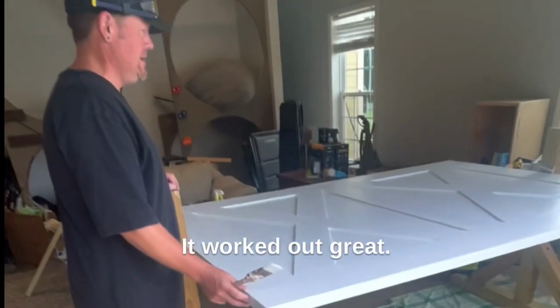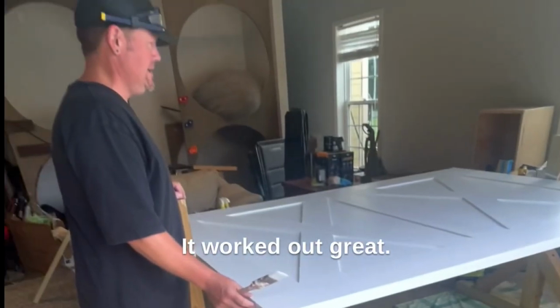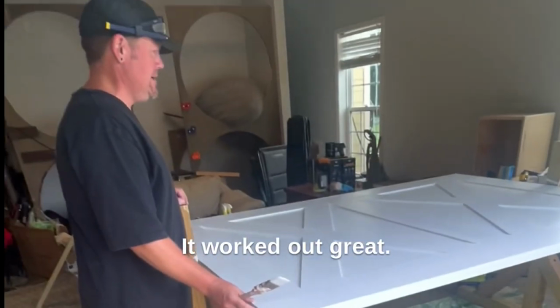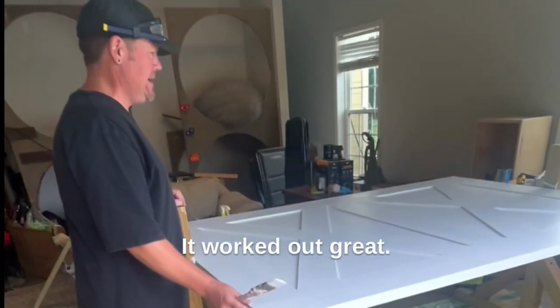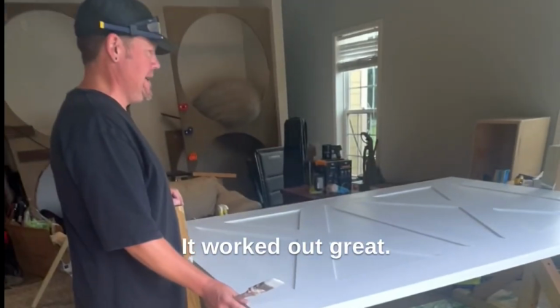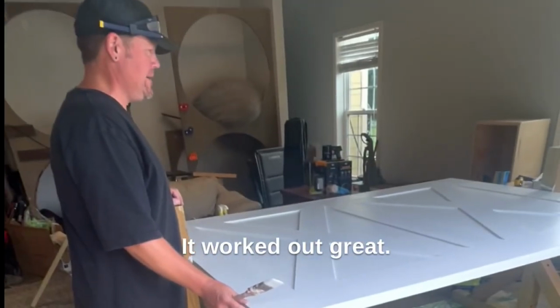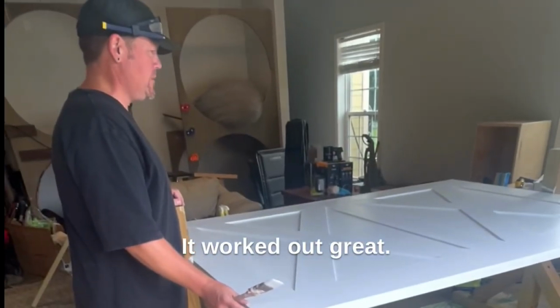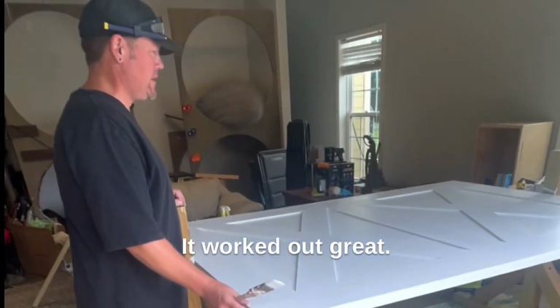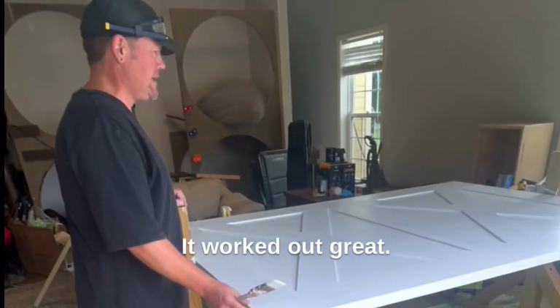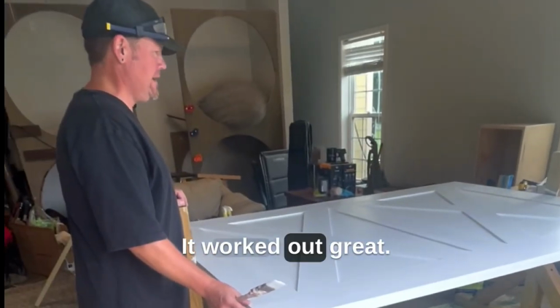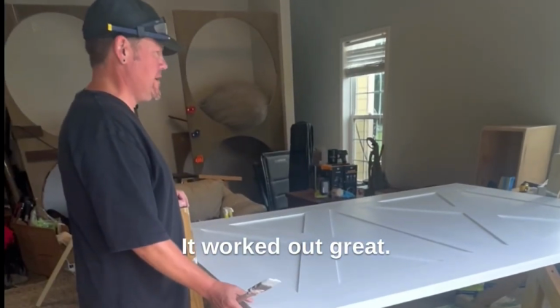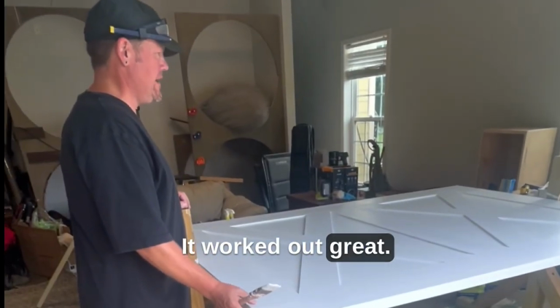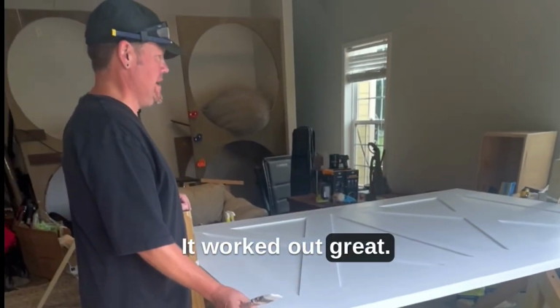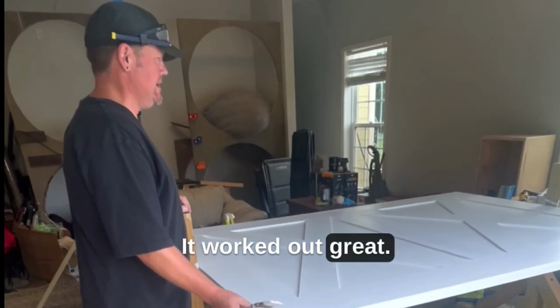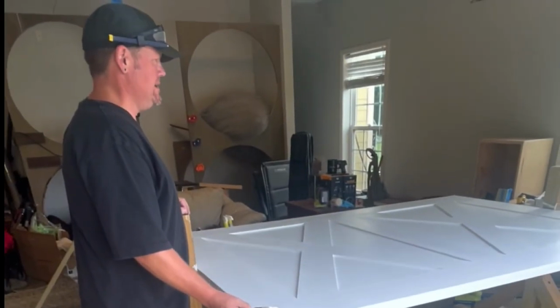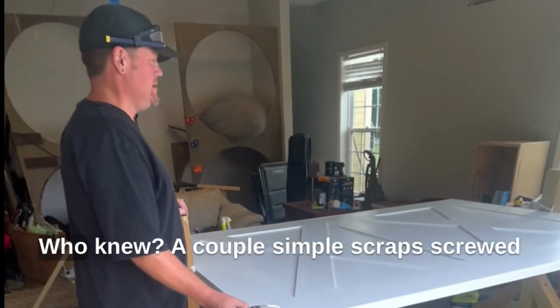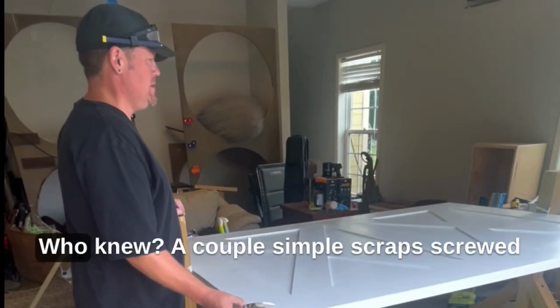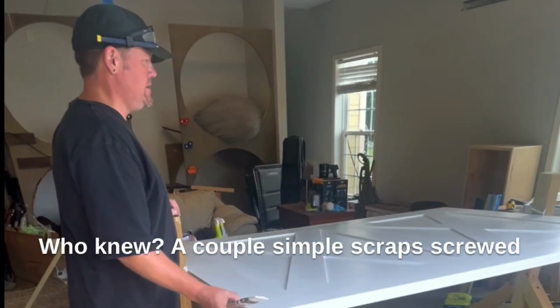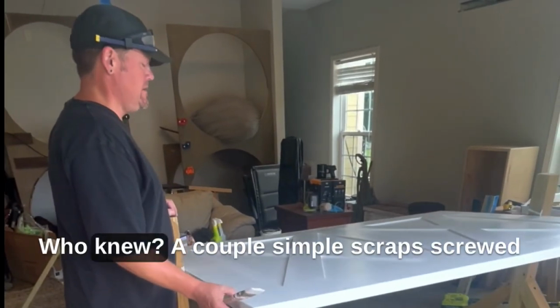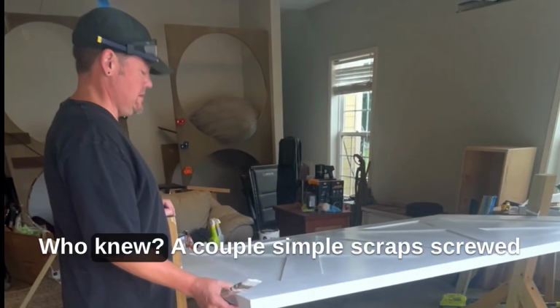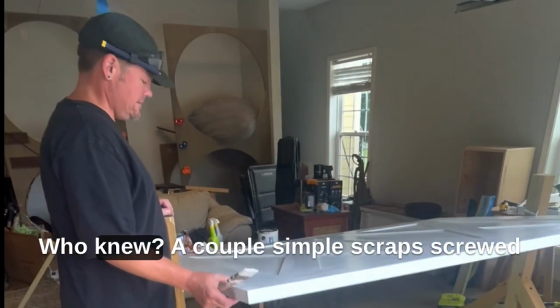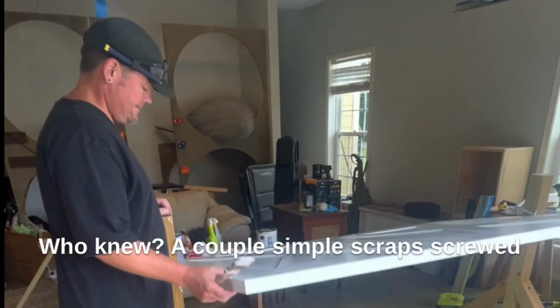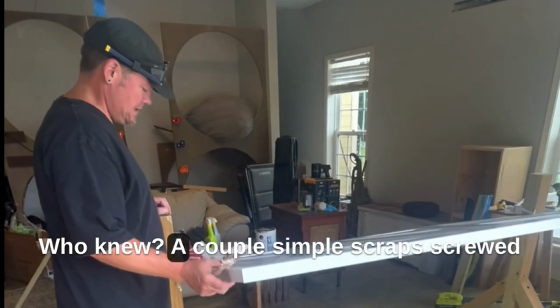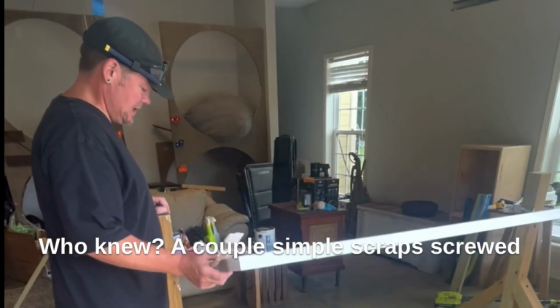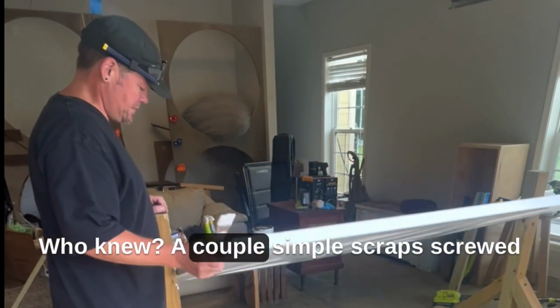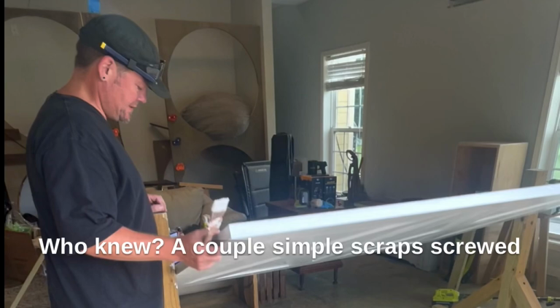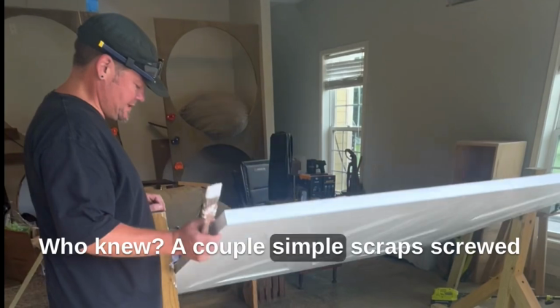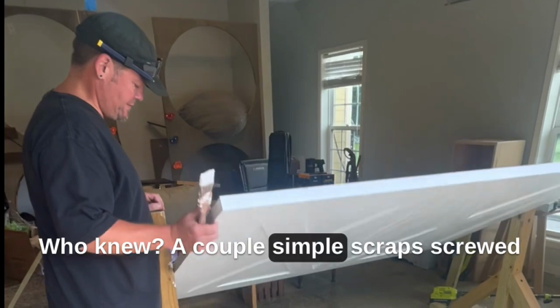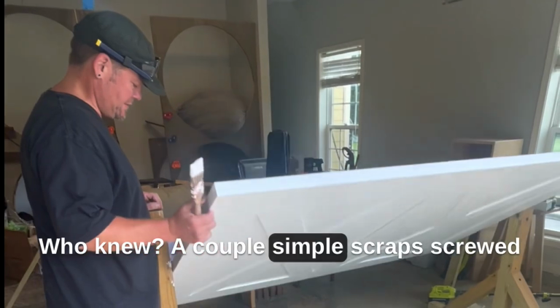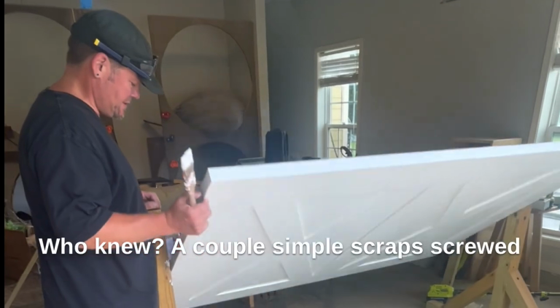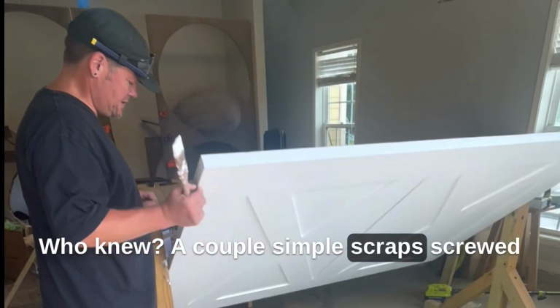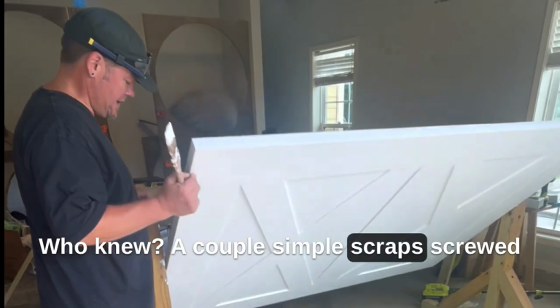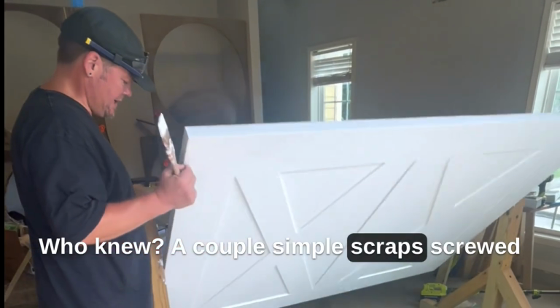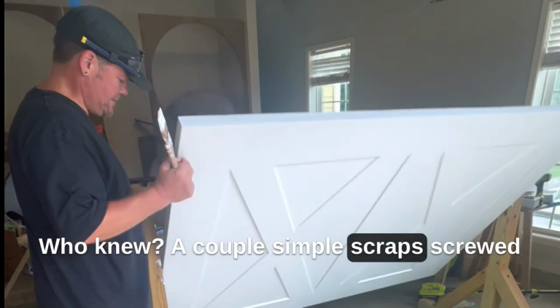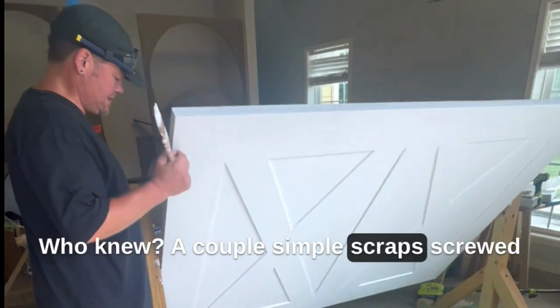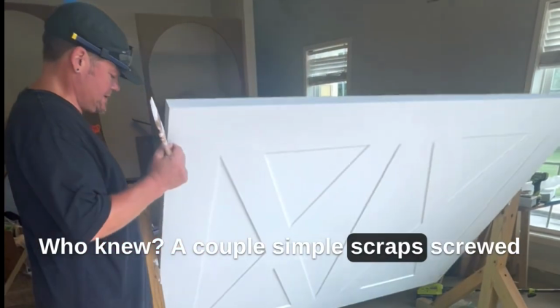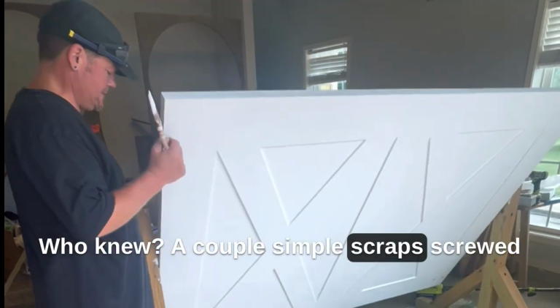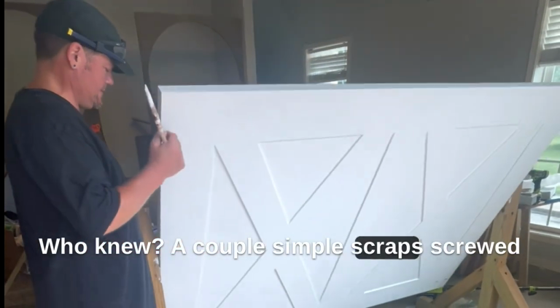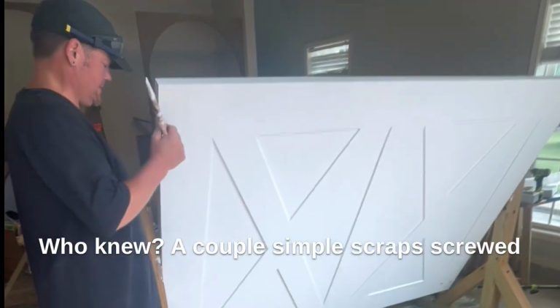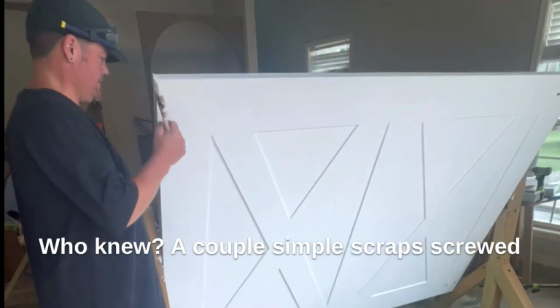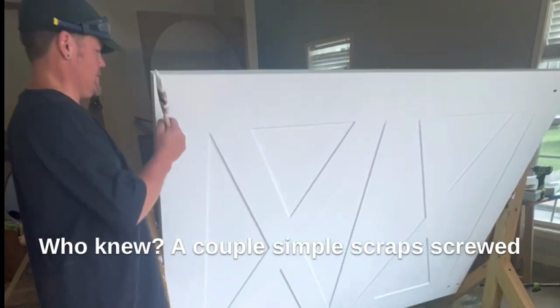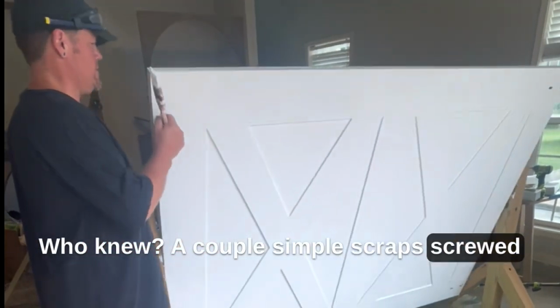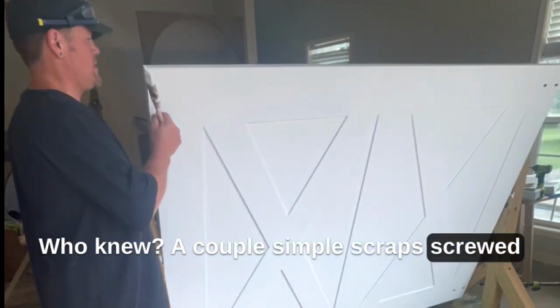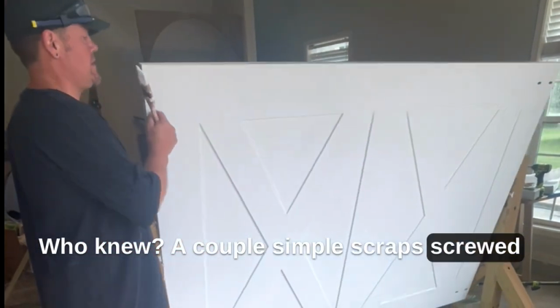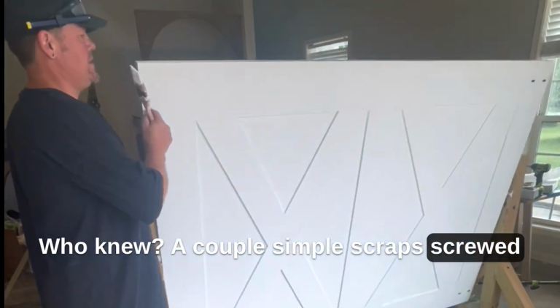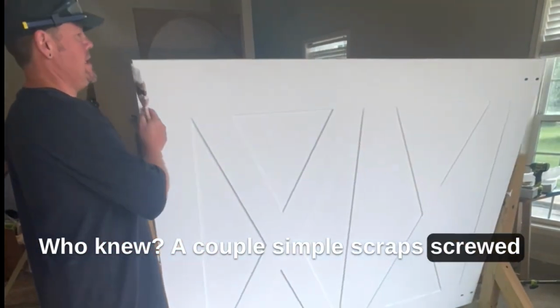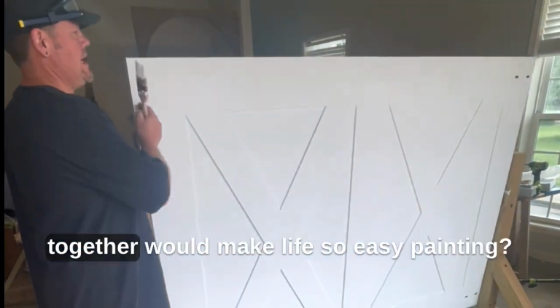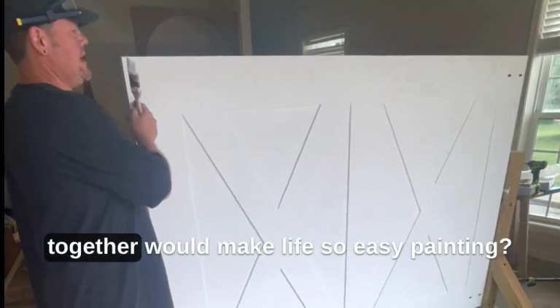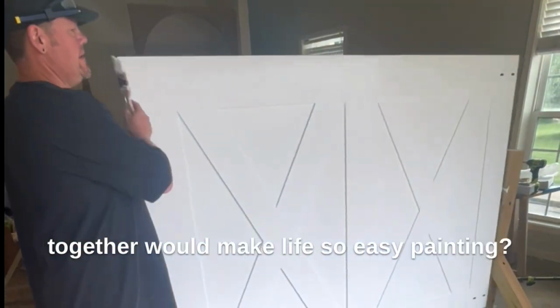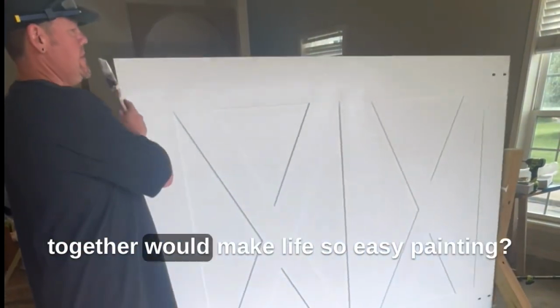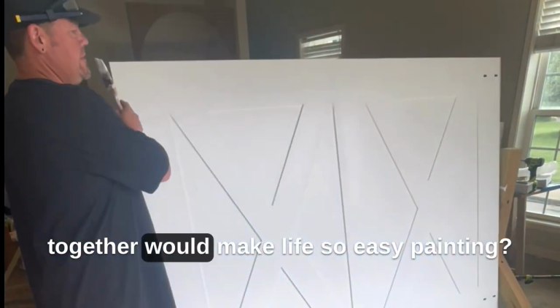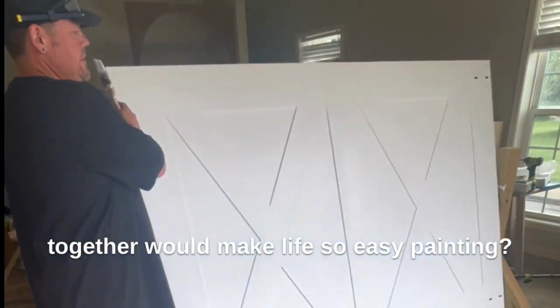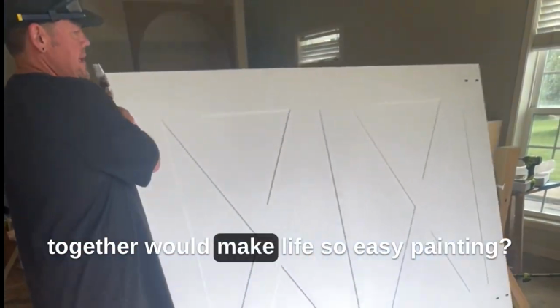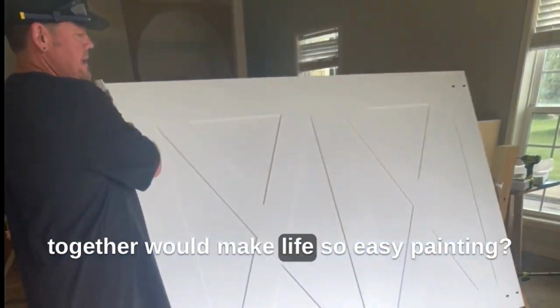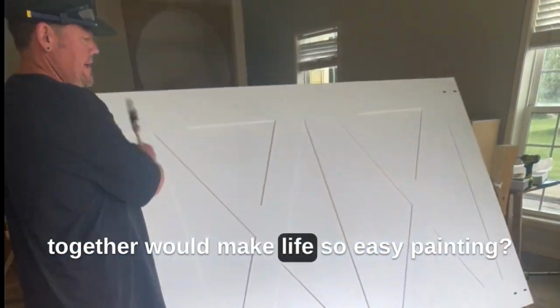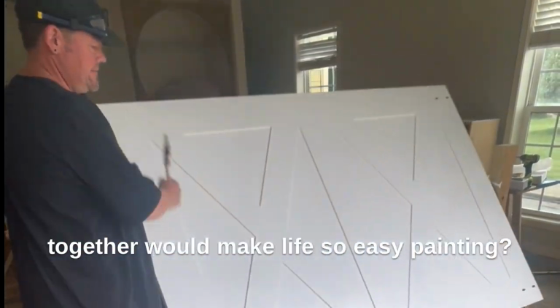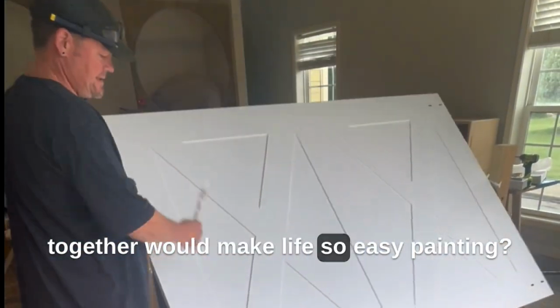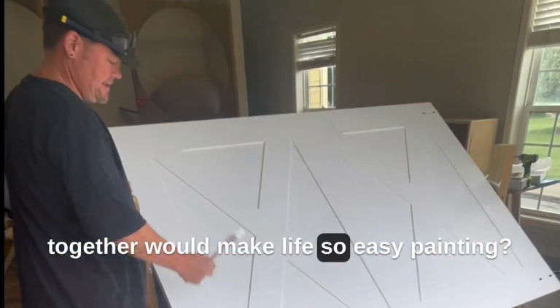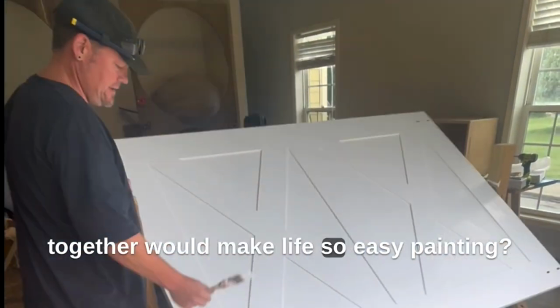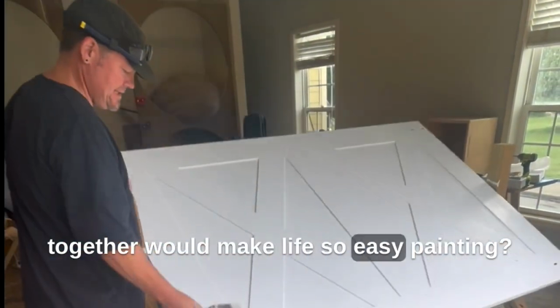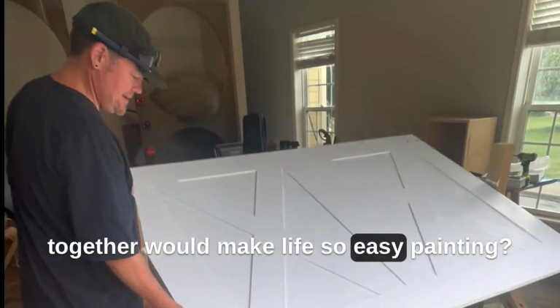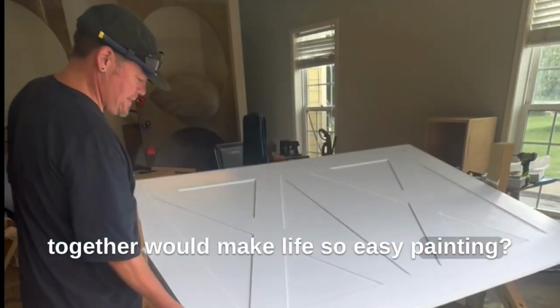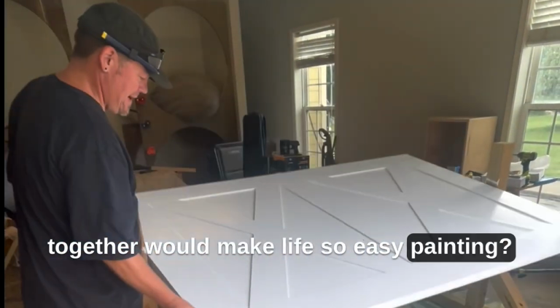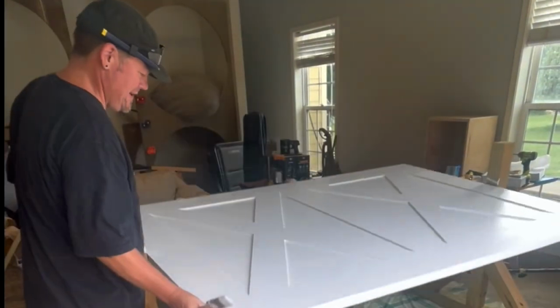It worked out great — who knew a couple simple scraps screwed together would make life so easy for painting.